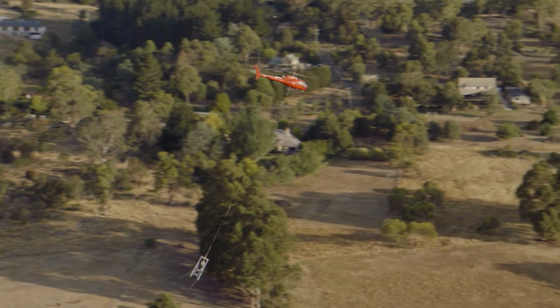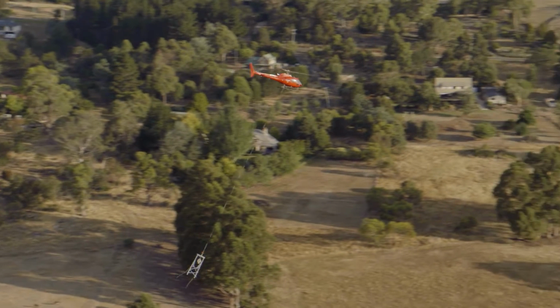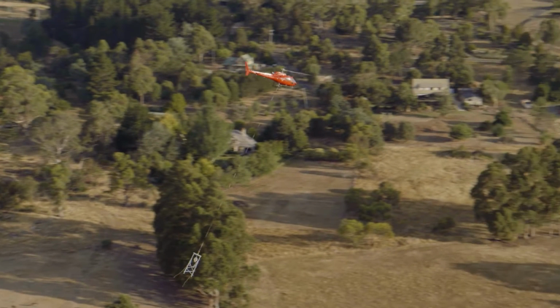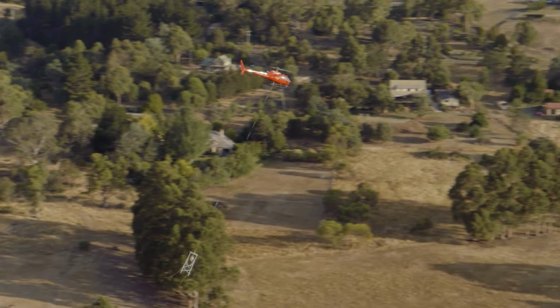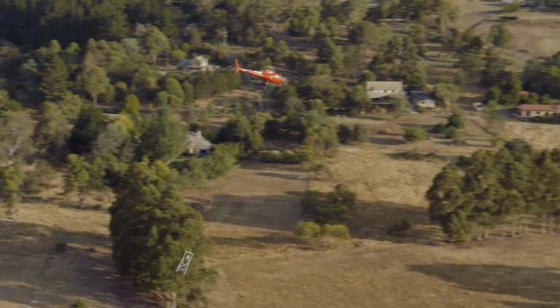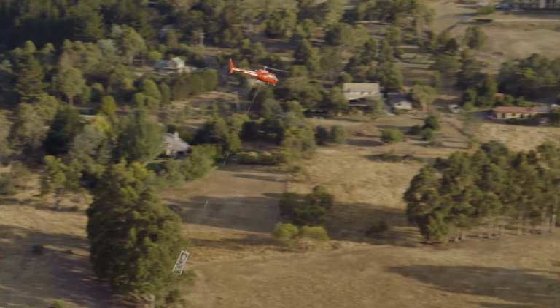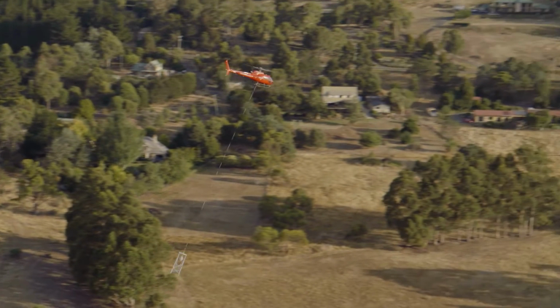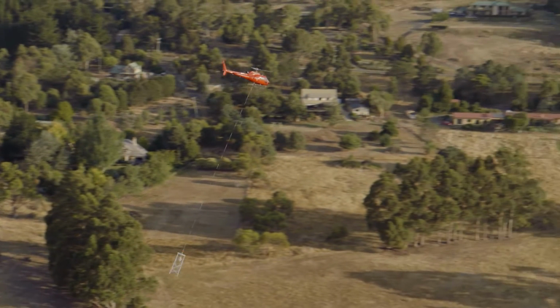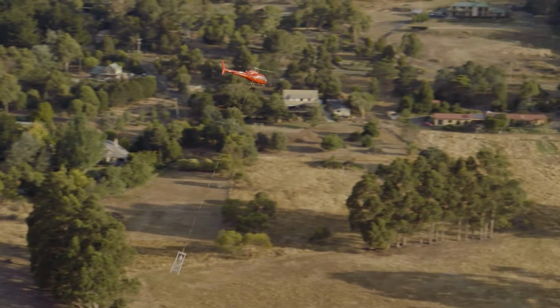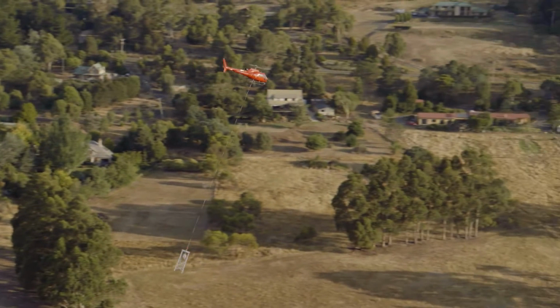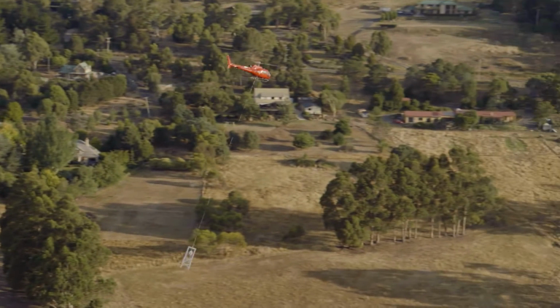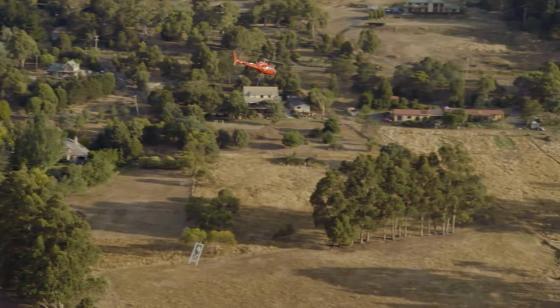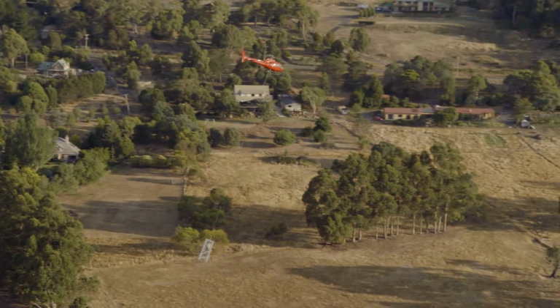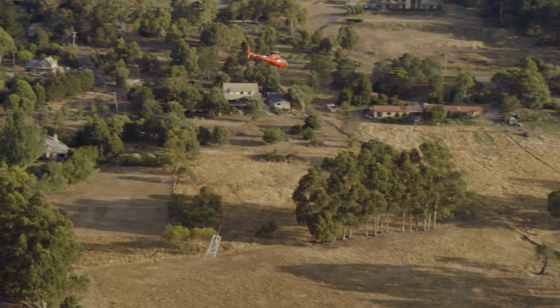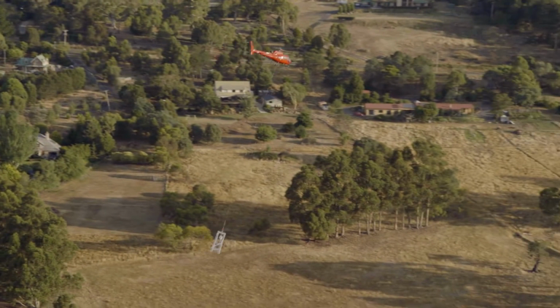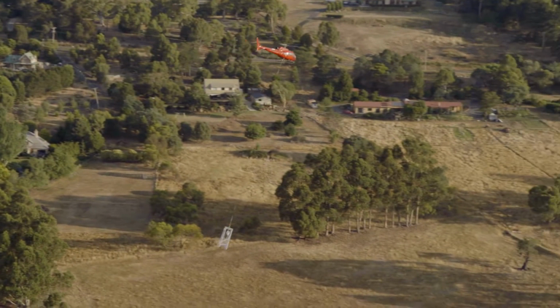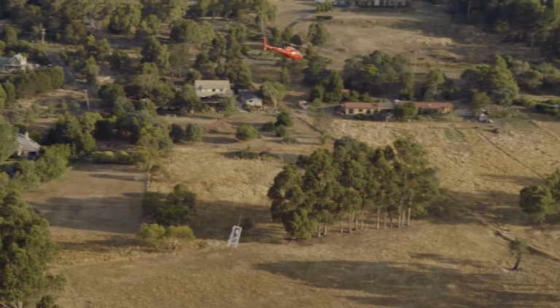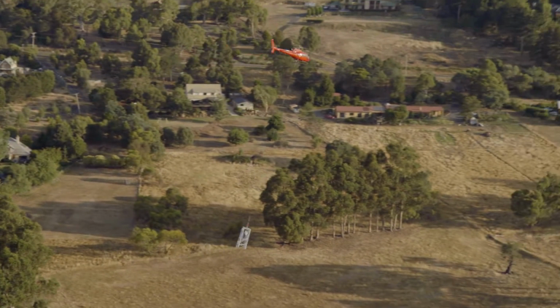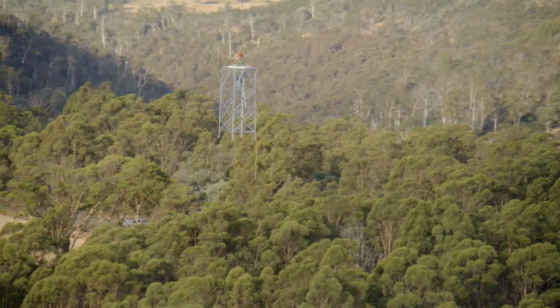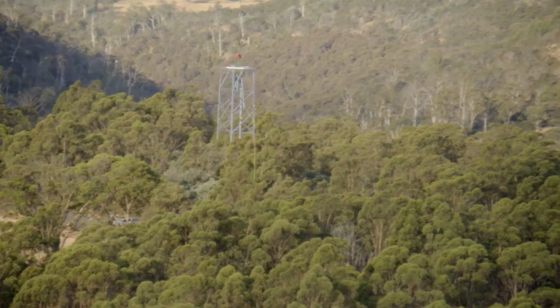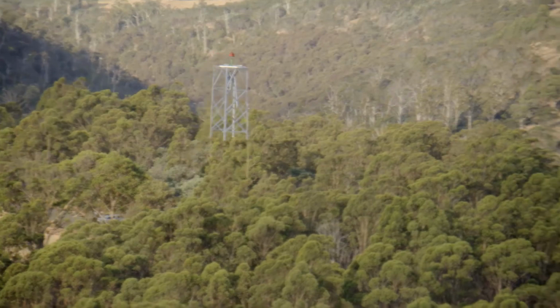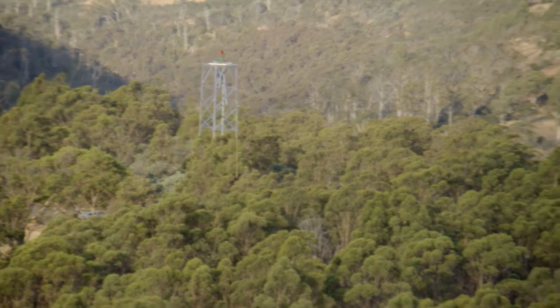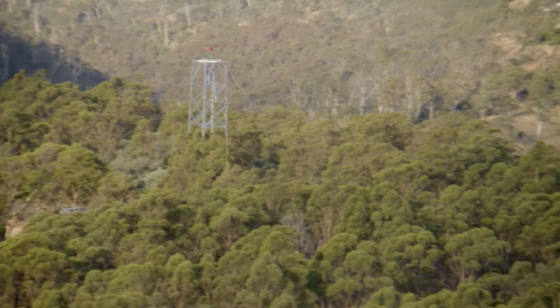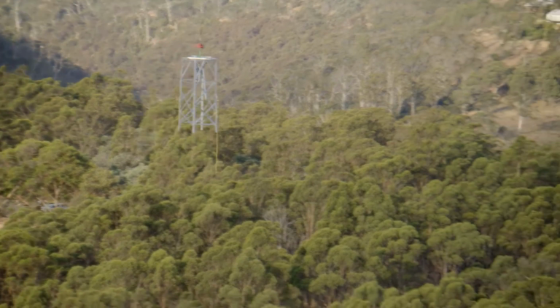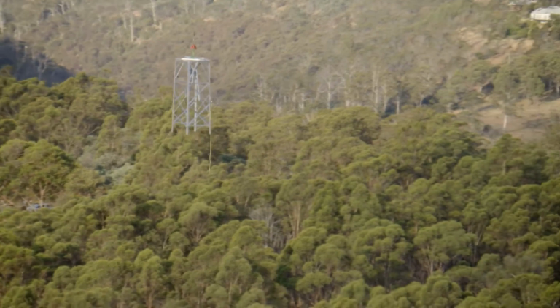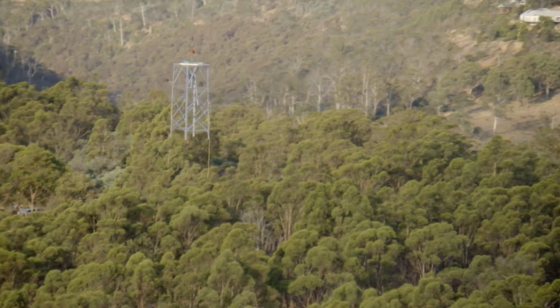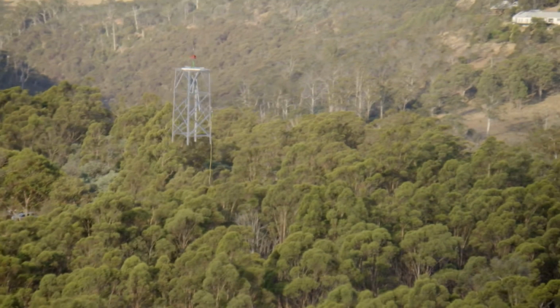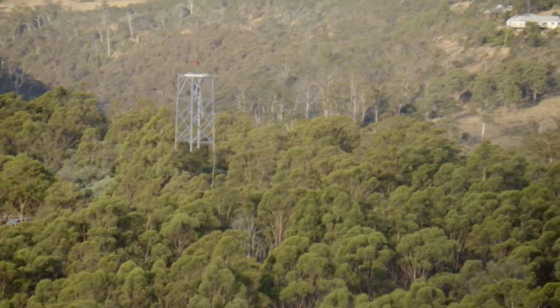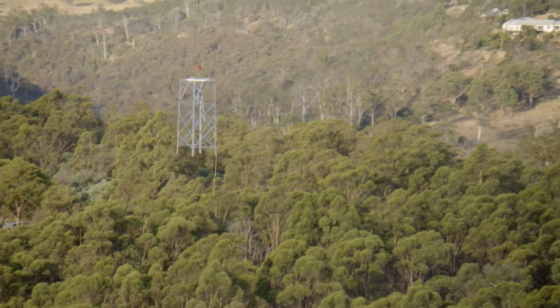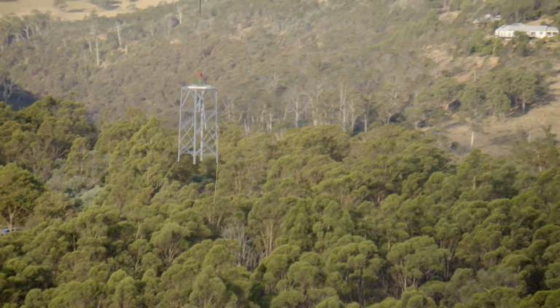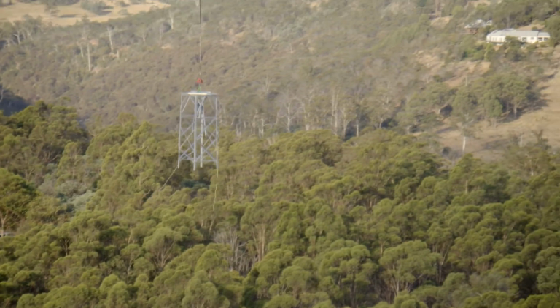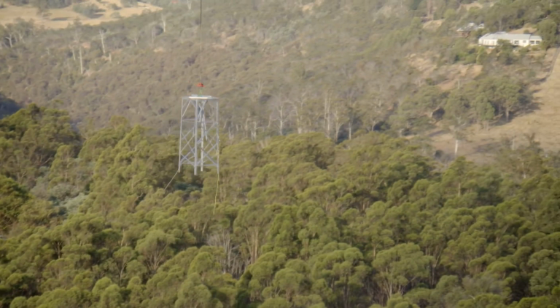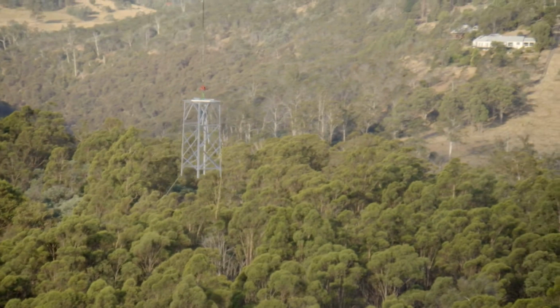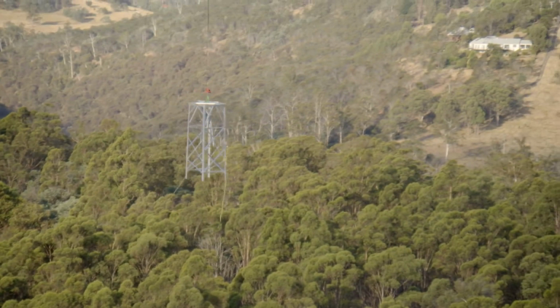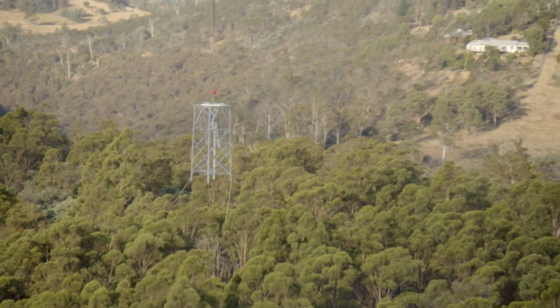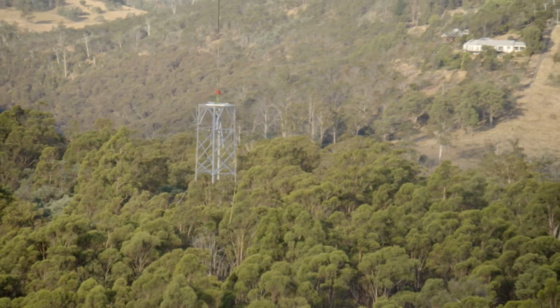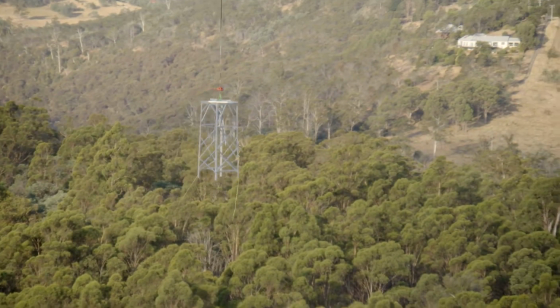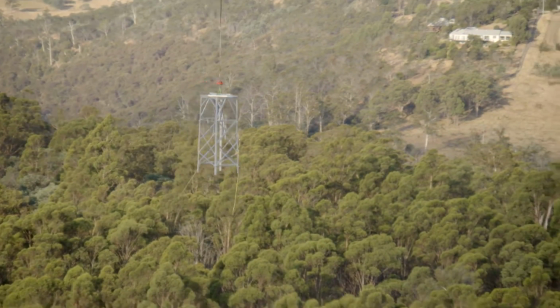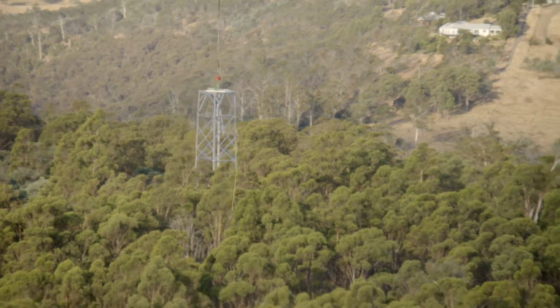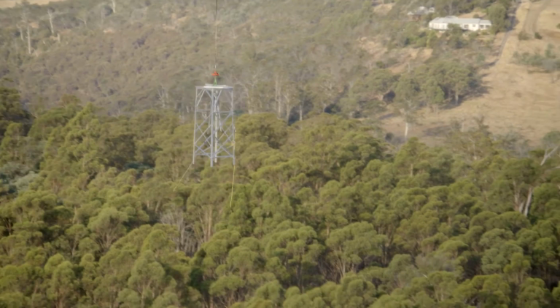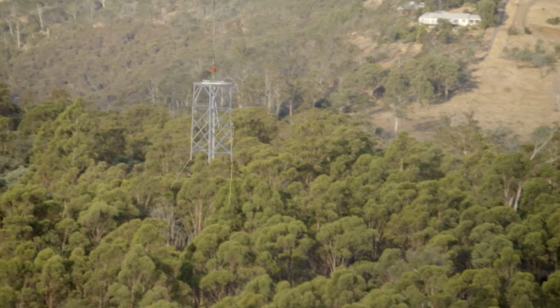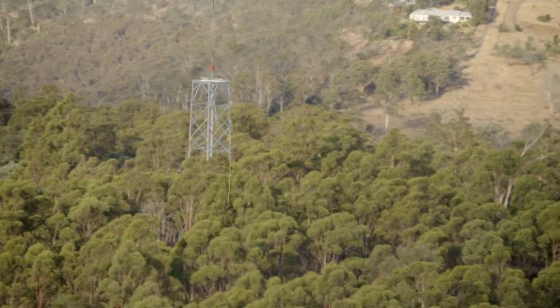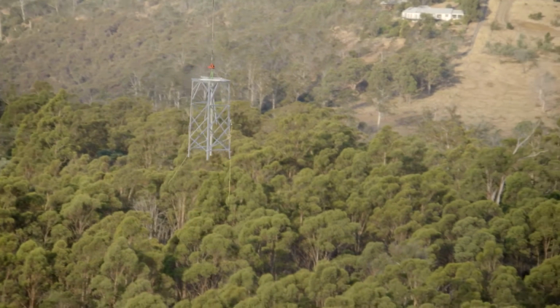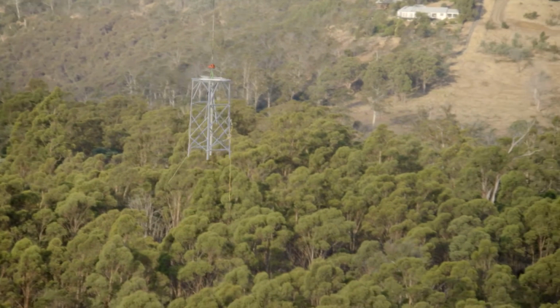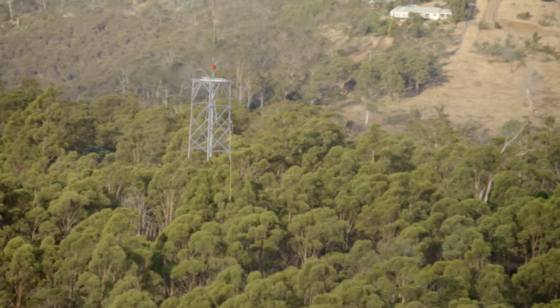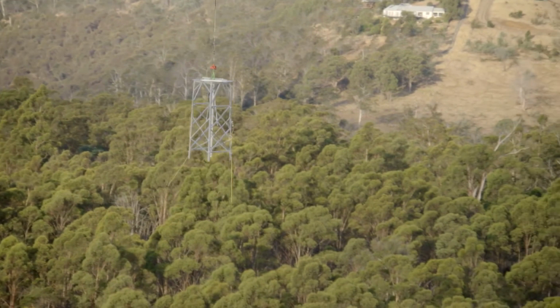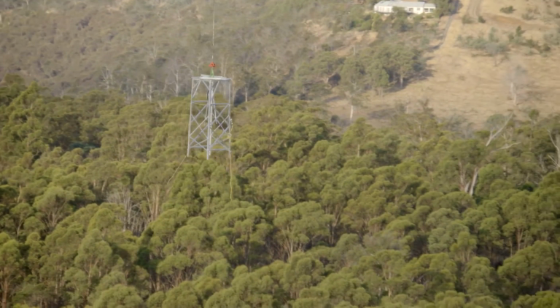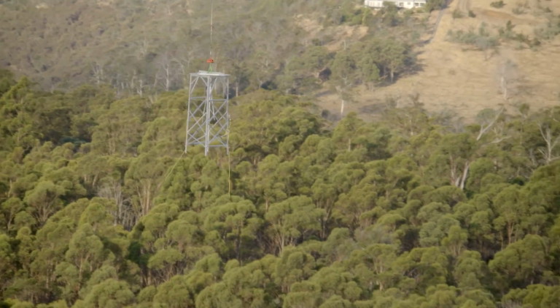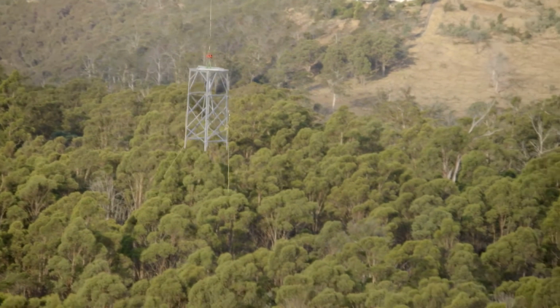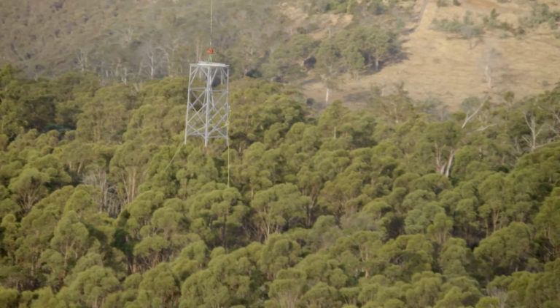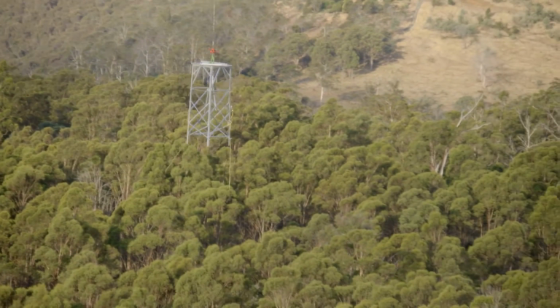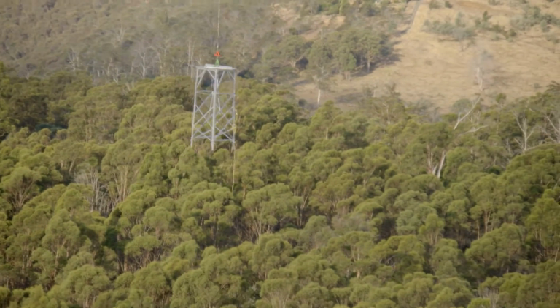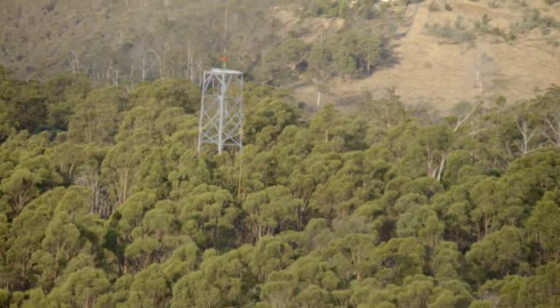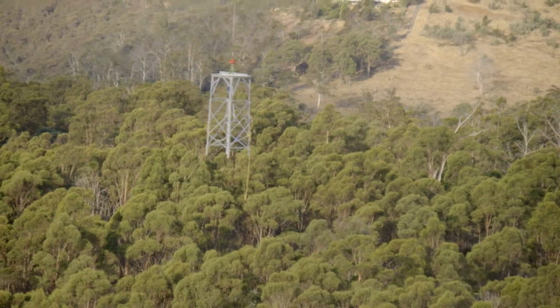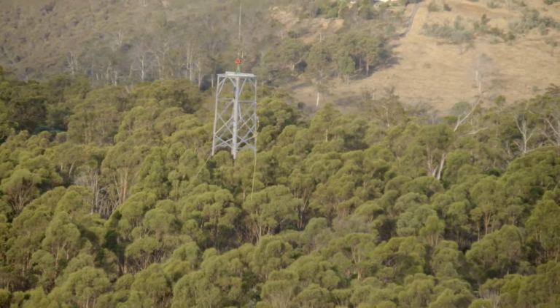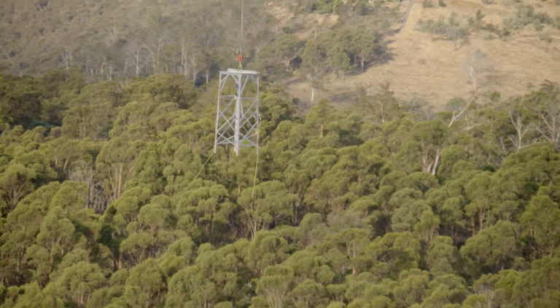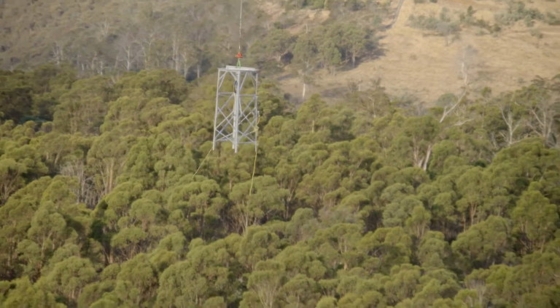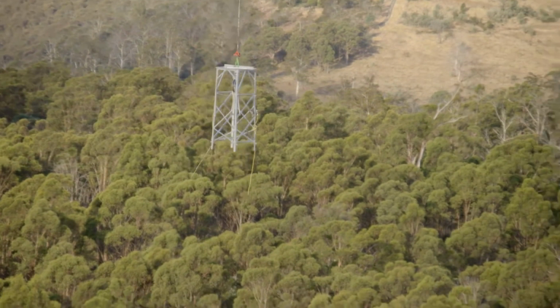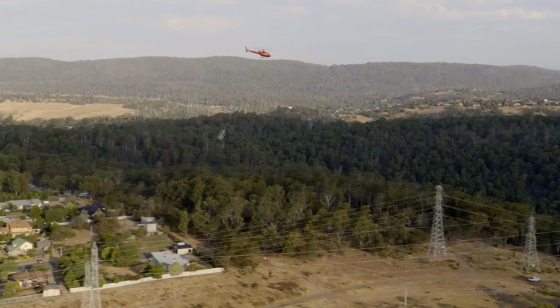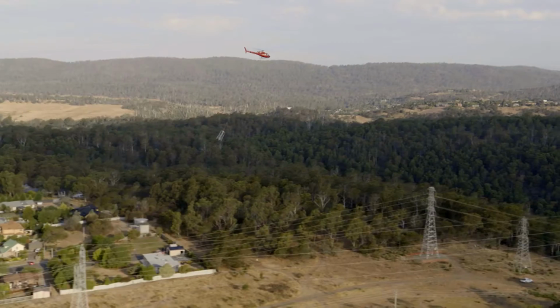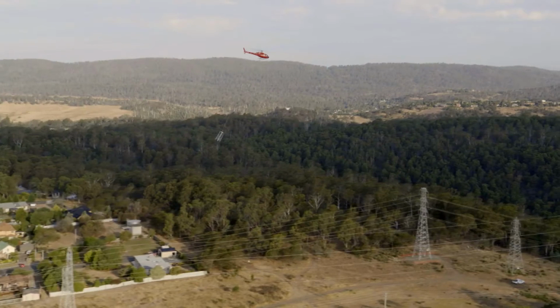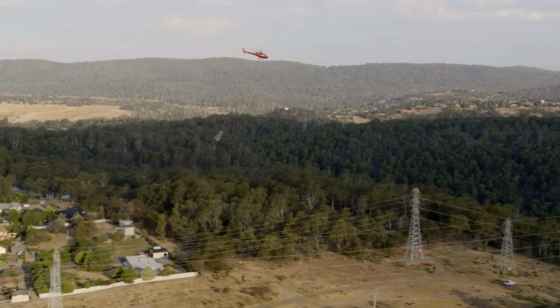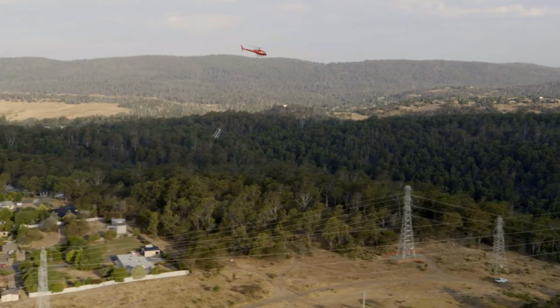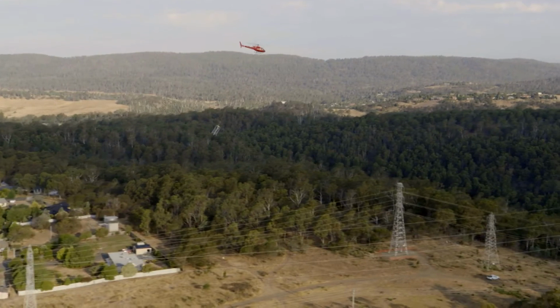We also install new earth peaks to the towers, ranging between 600, 700 to 1,000 kilos, installed by helicopter.